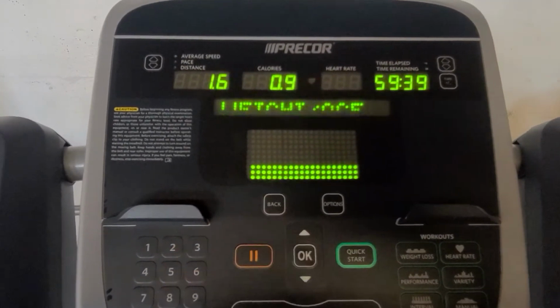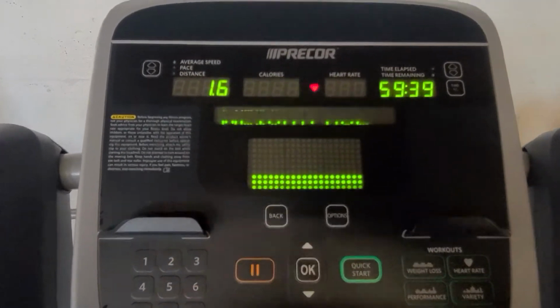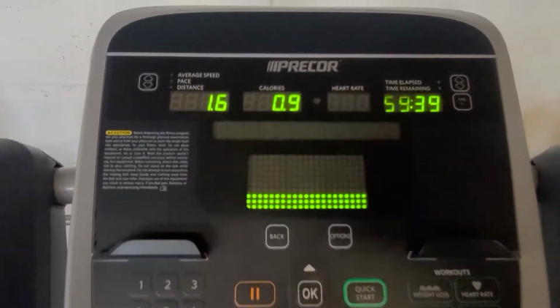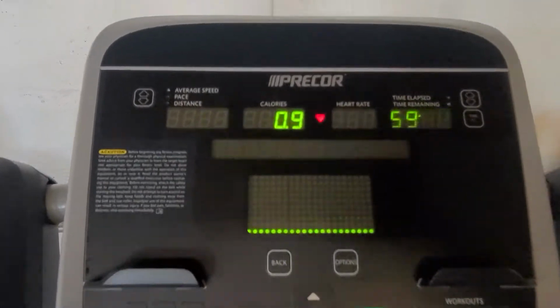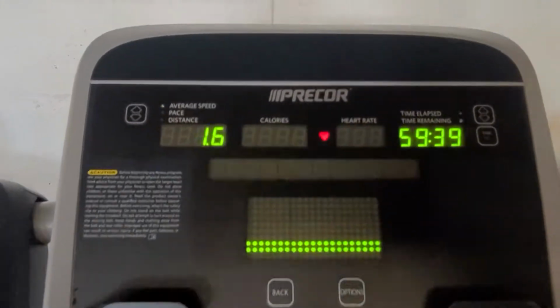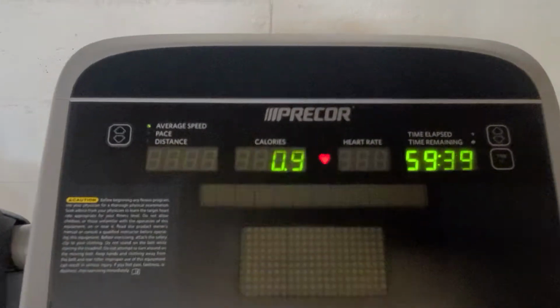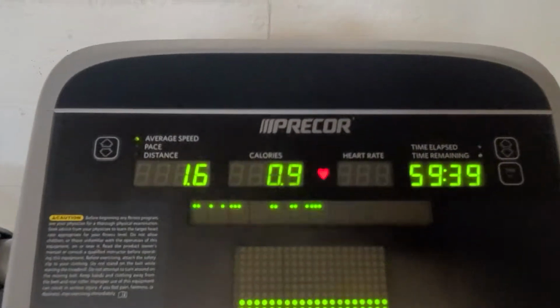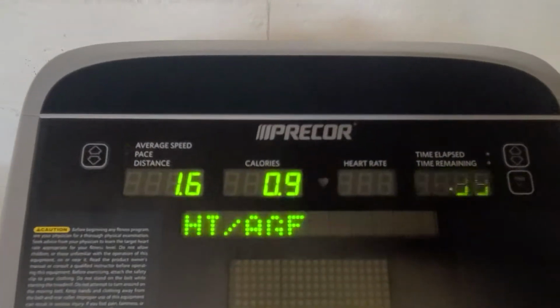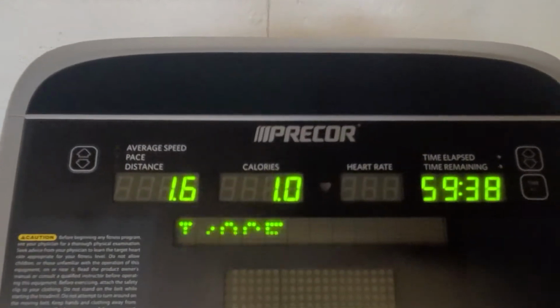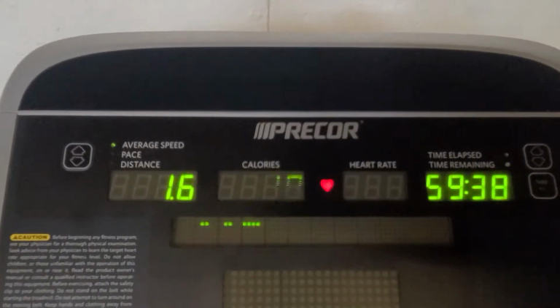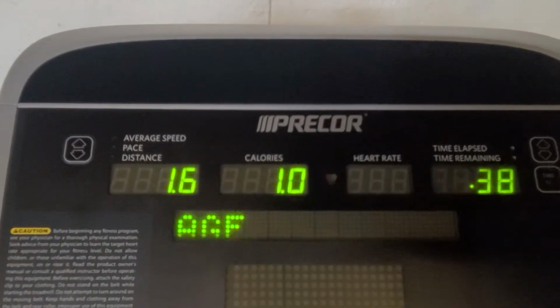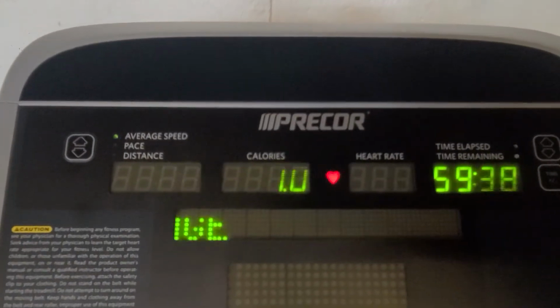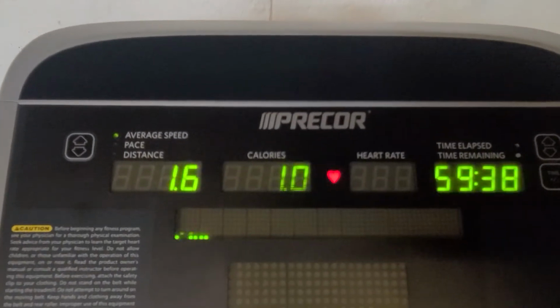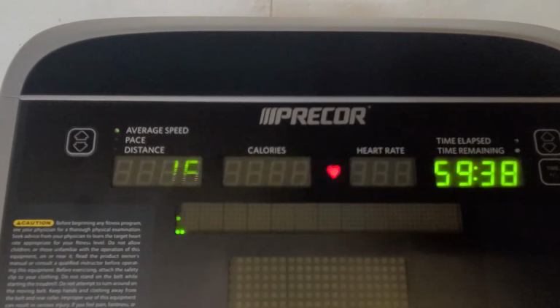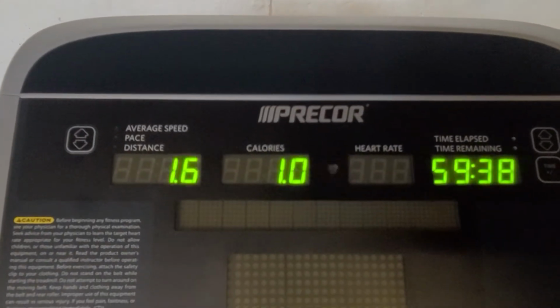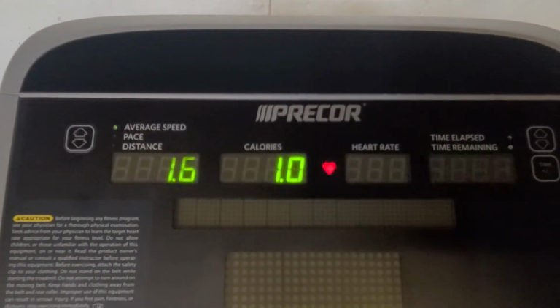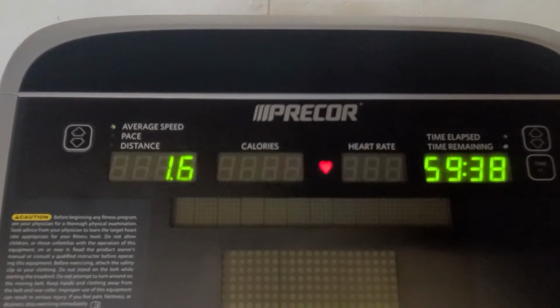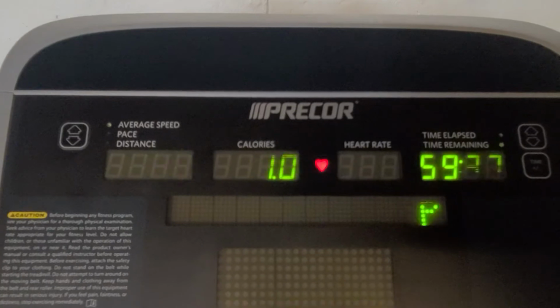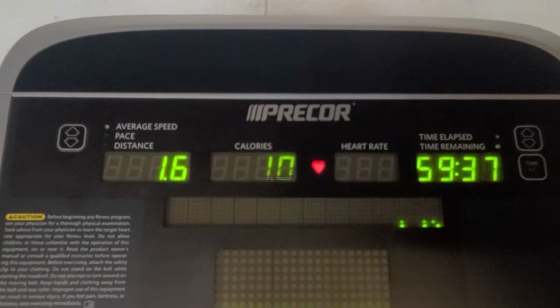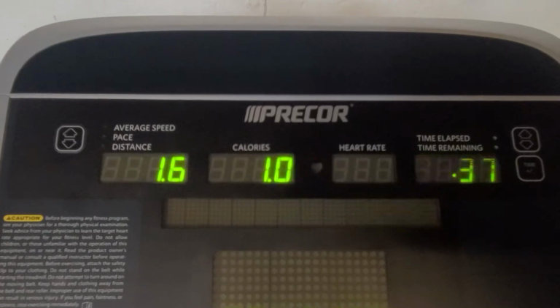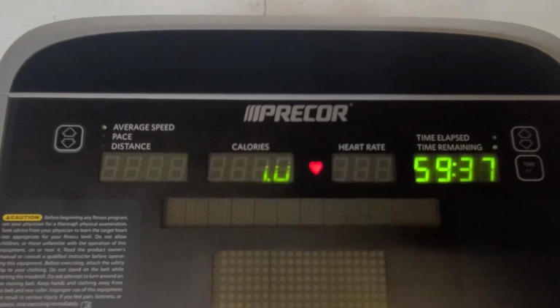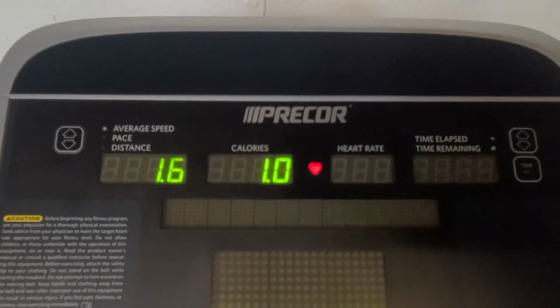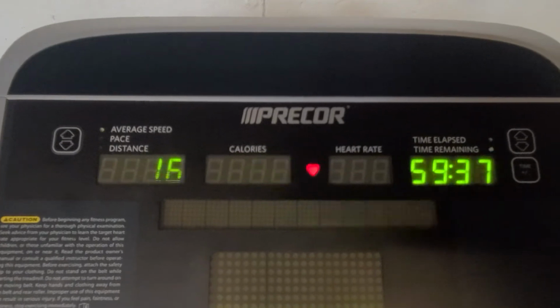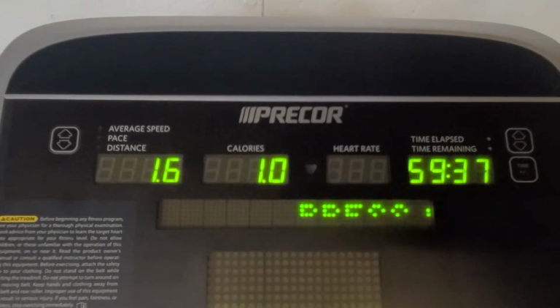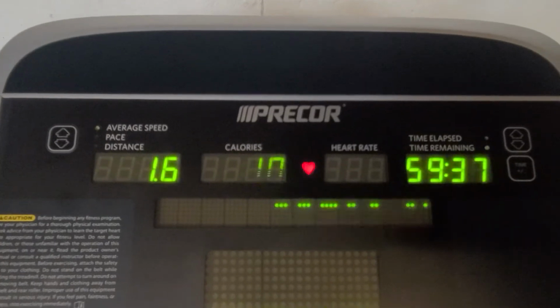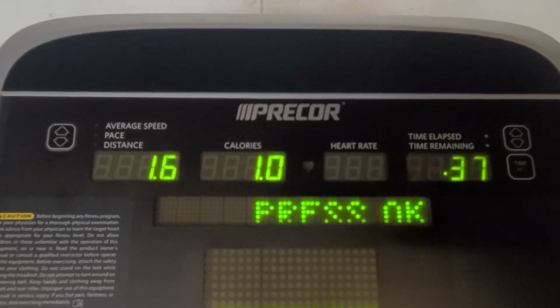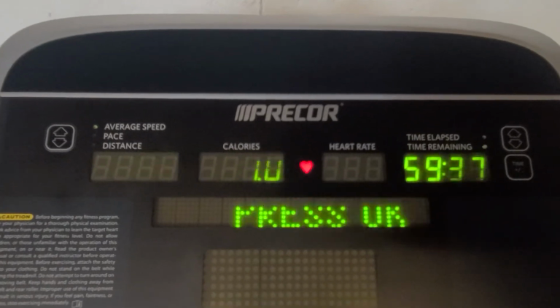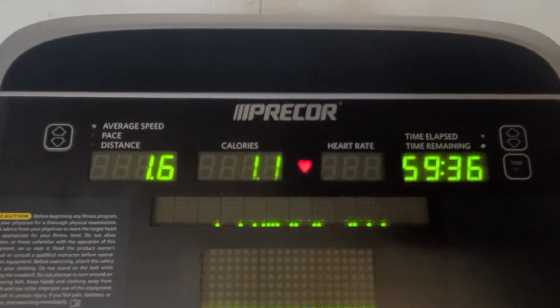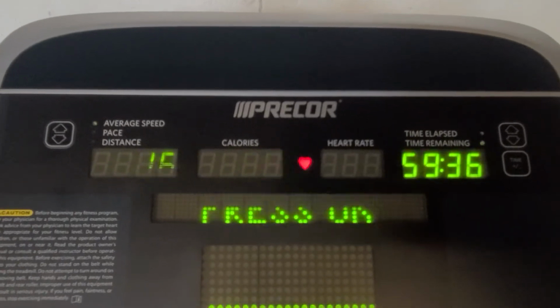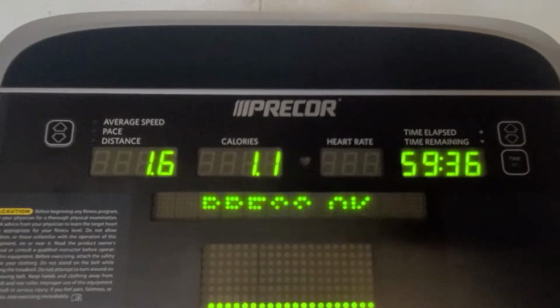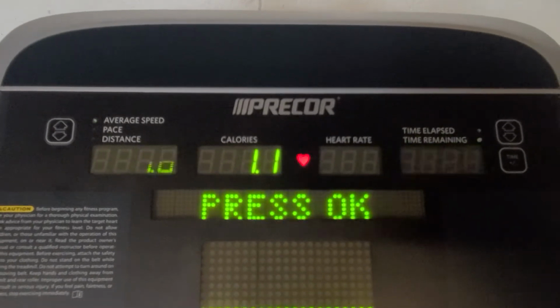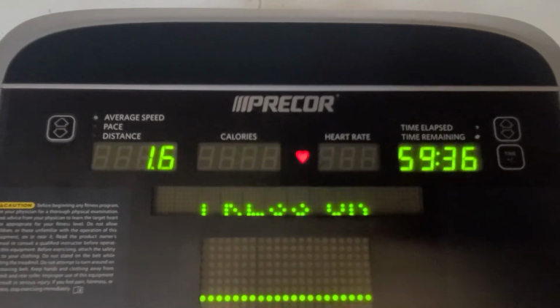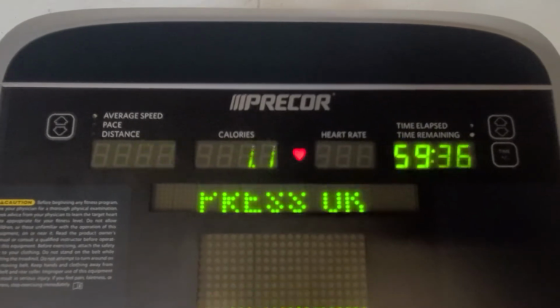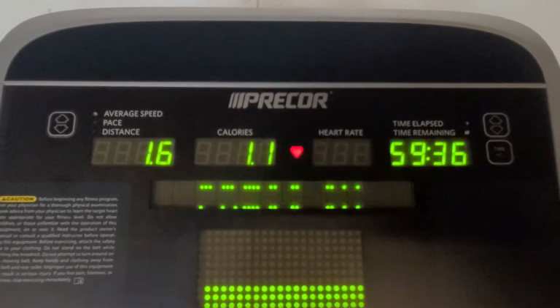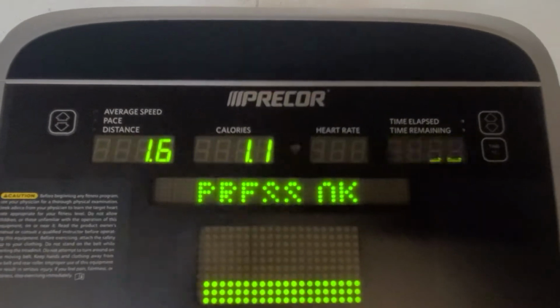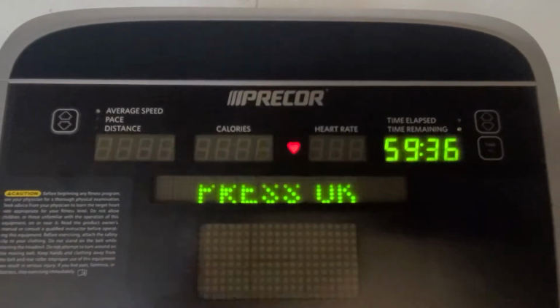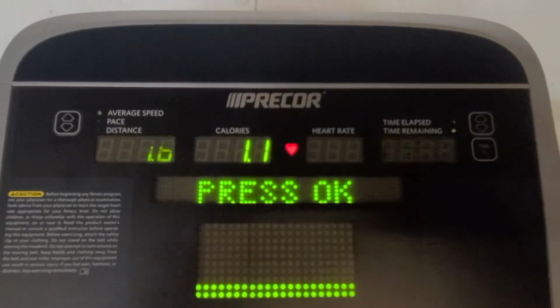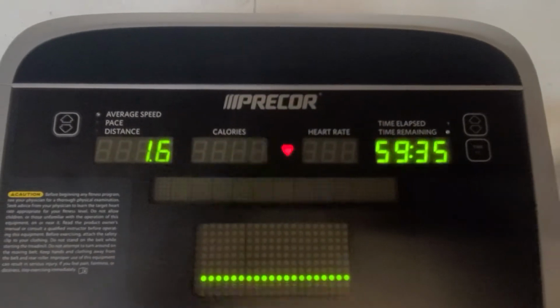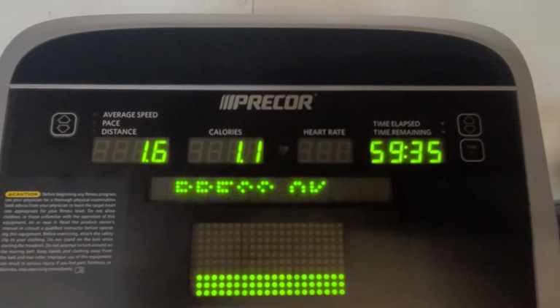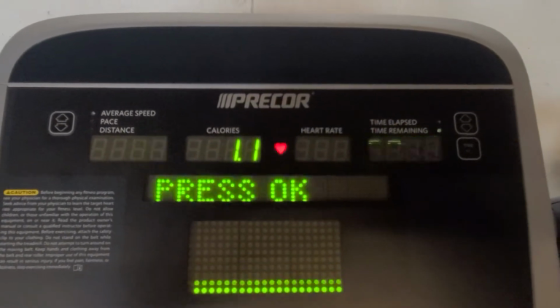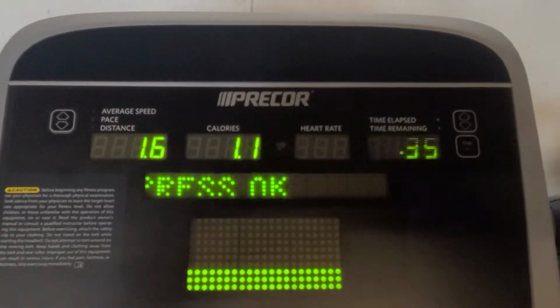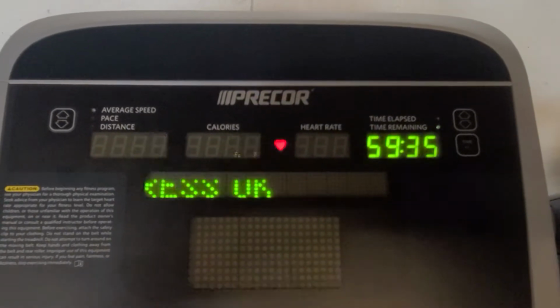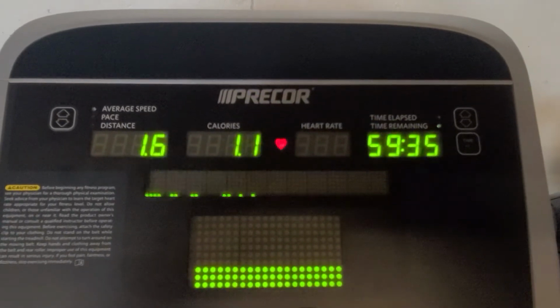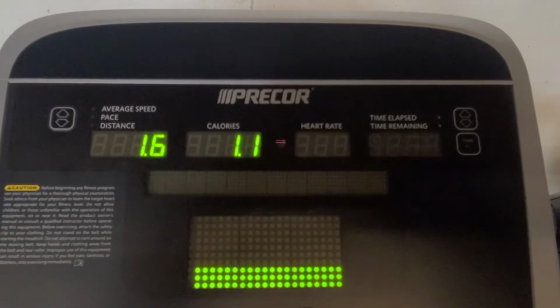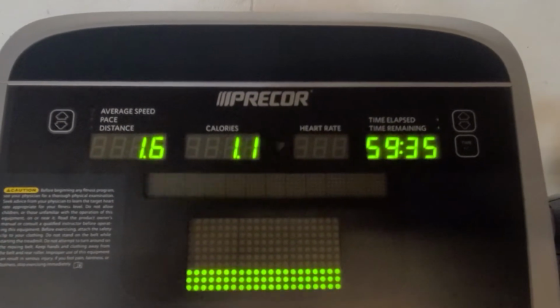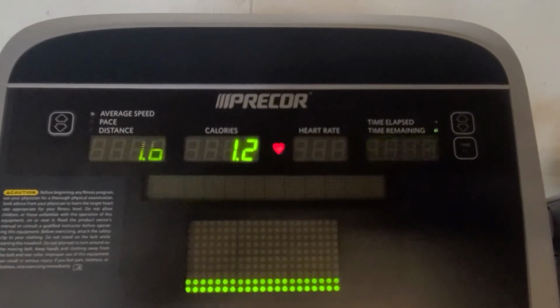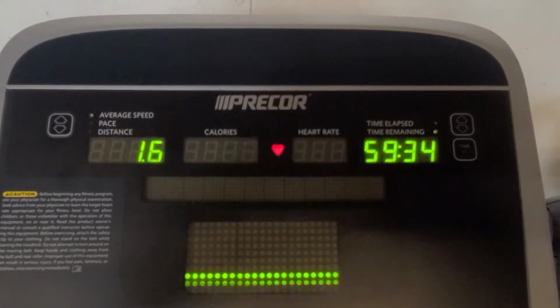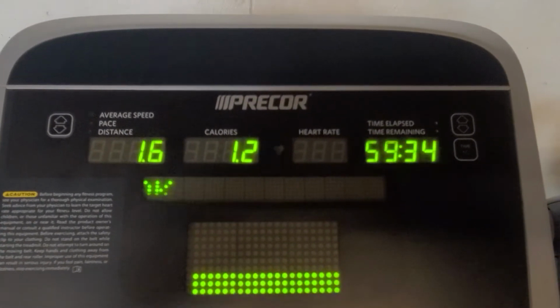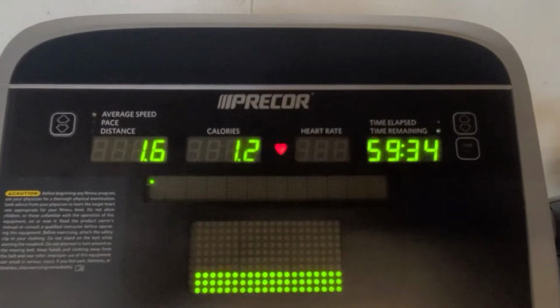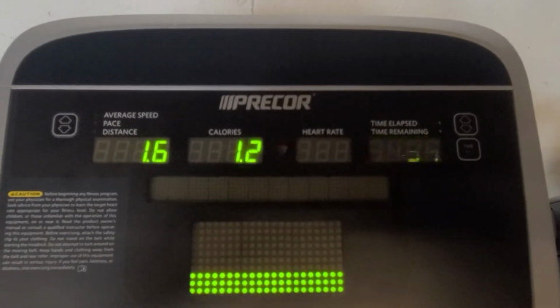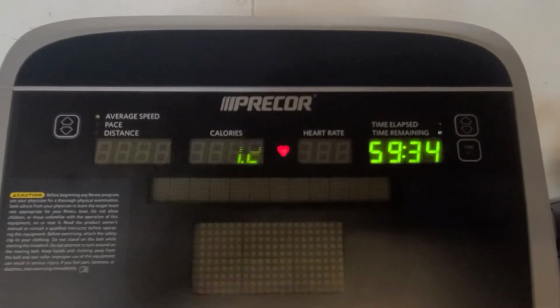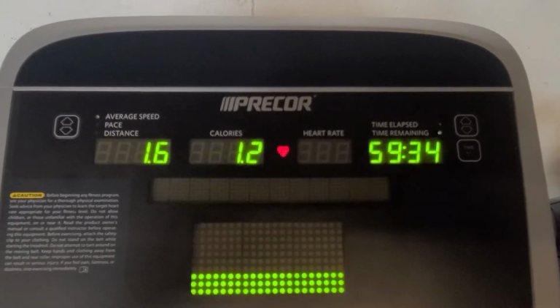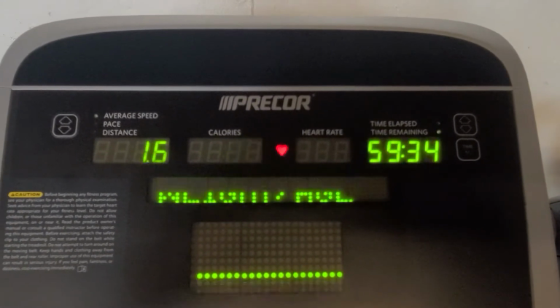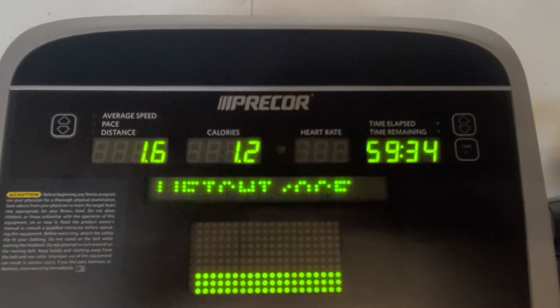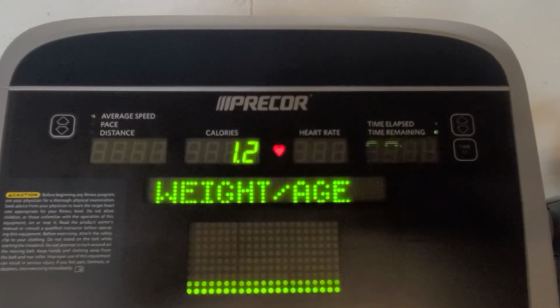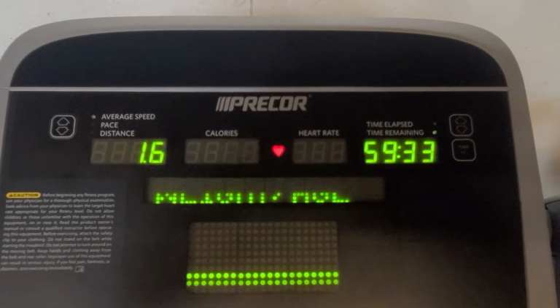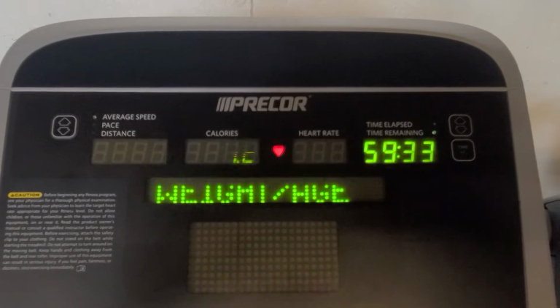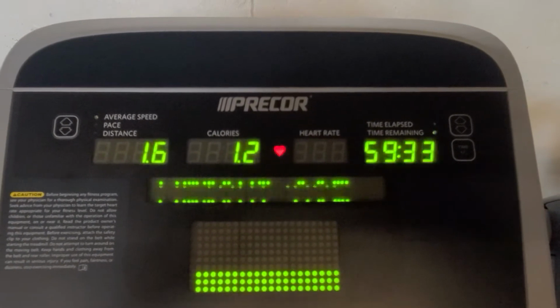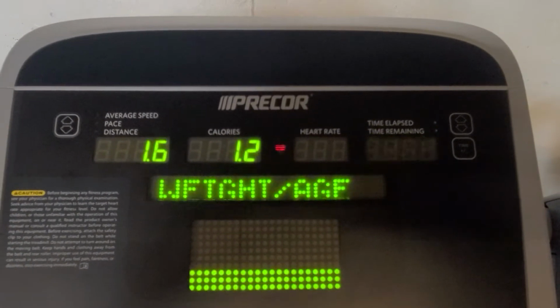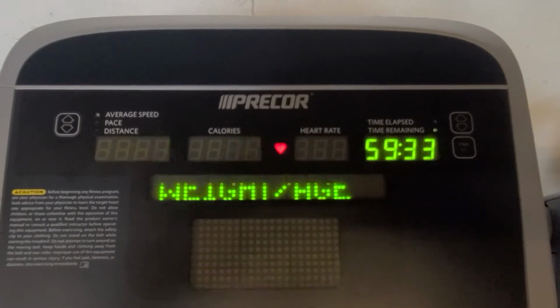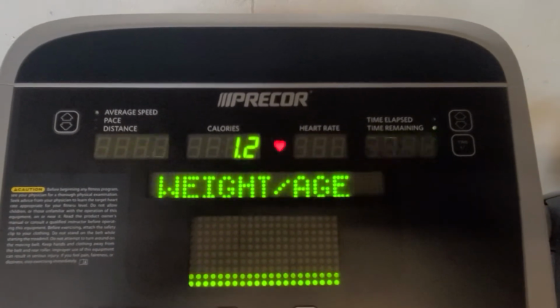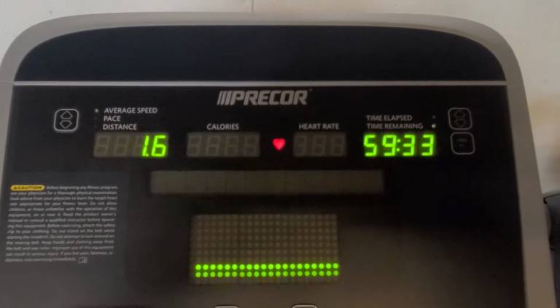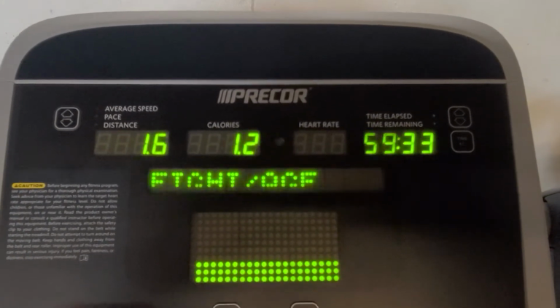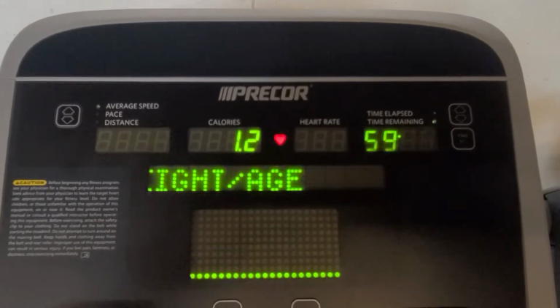And then up here you can see the average speed, pace, distance, heart rate, calories — all of that.